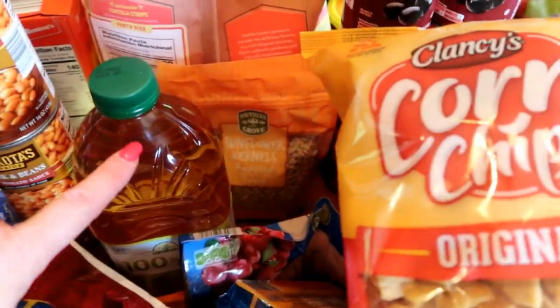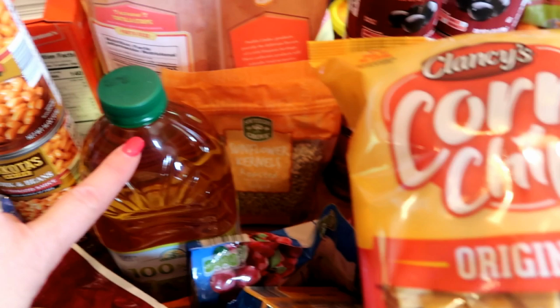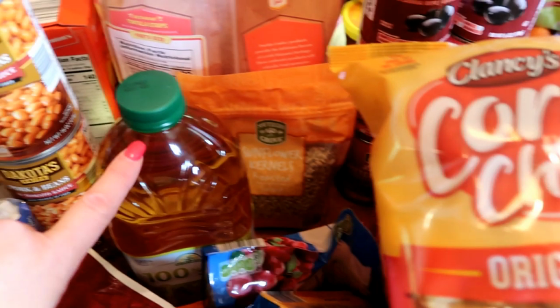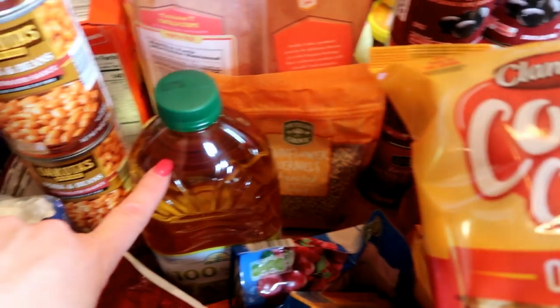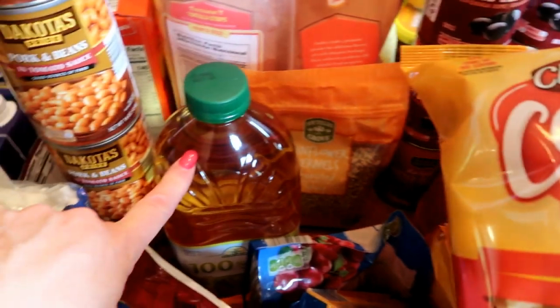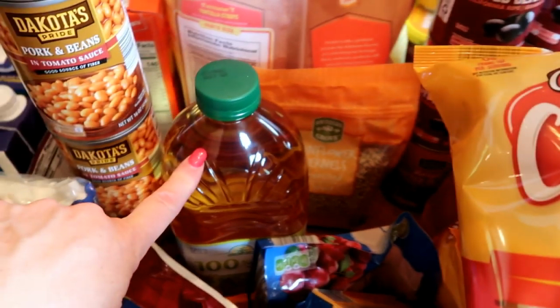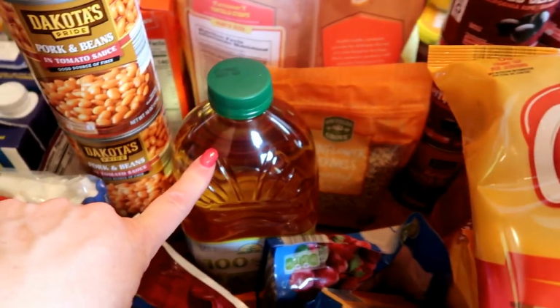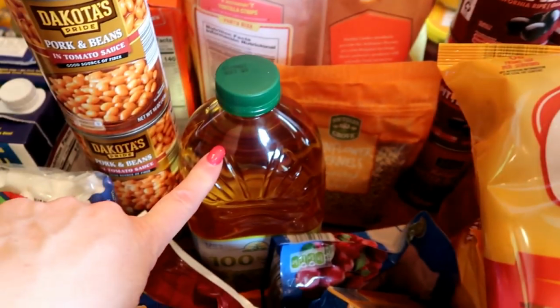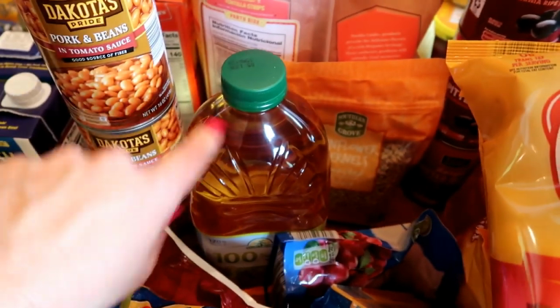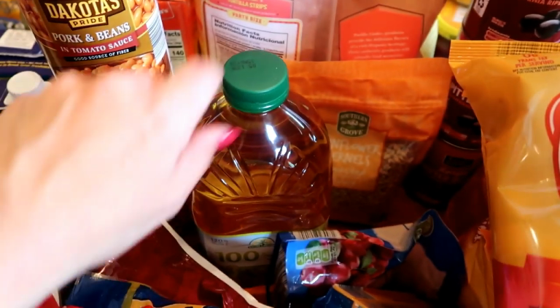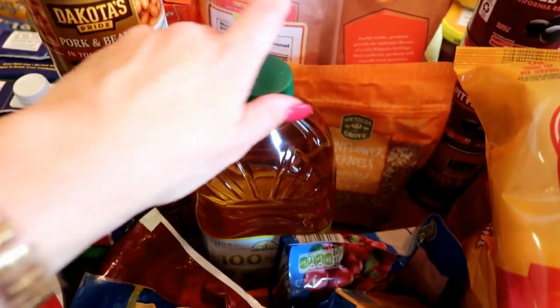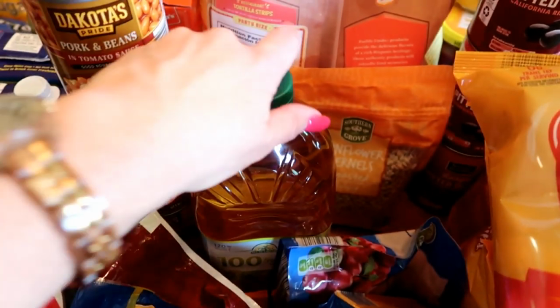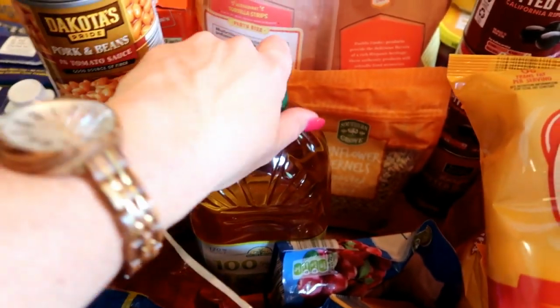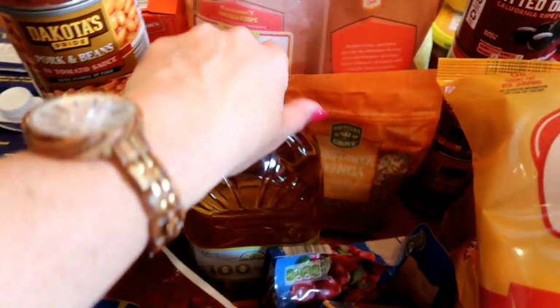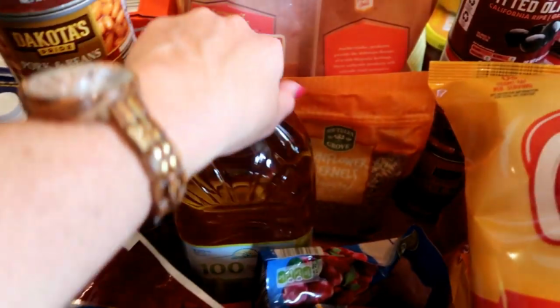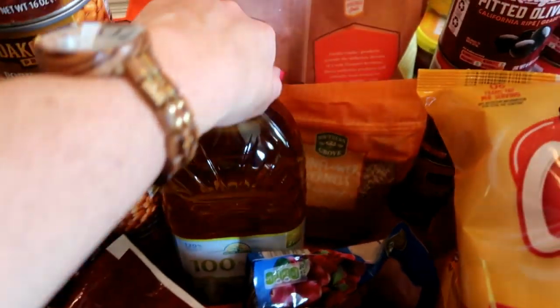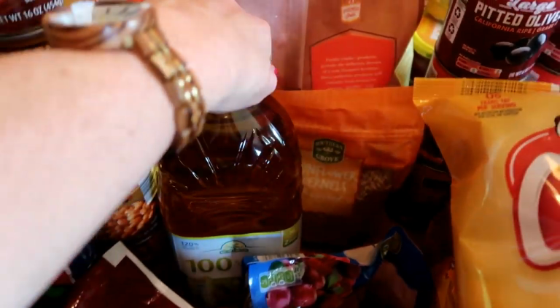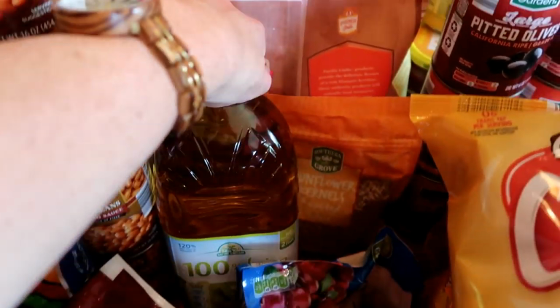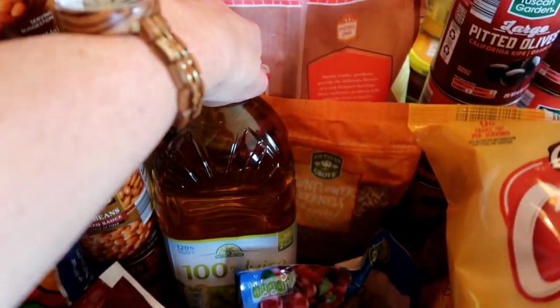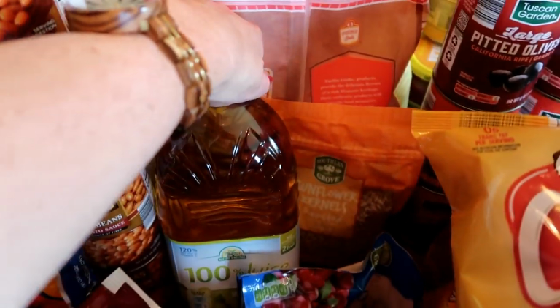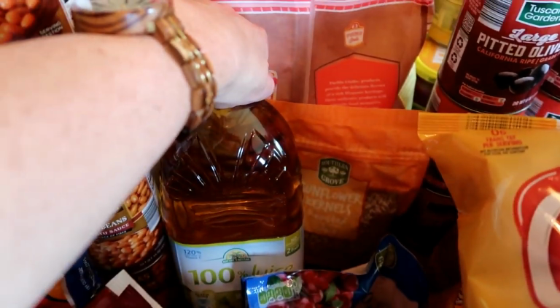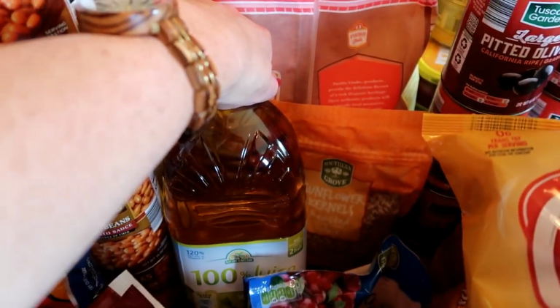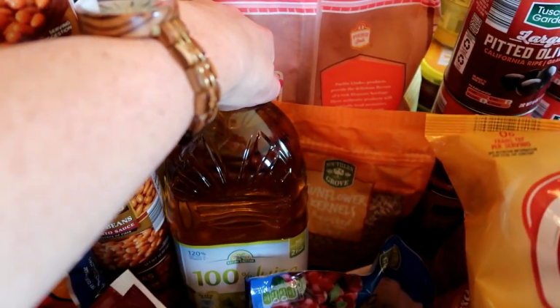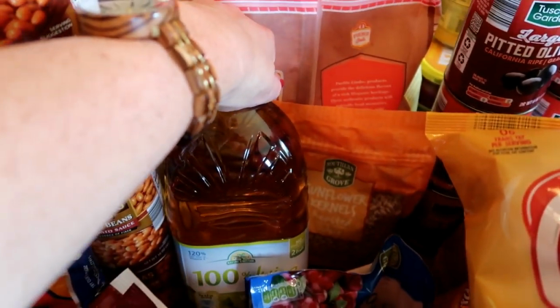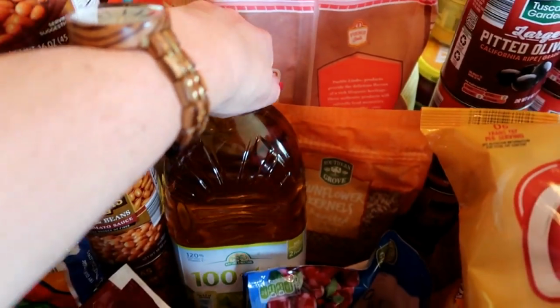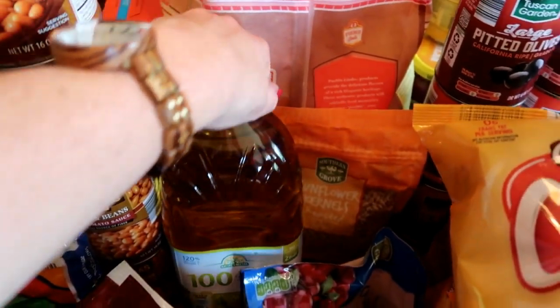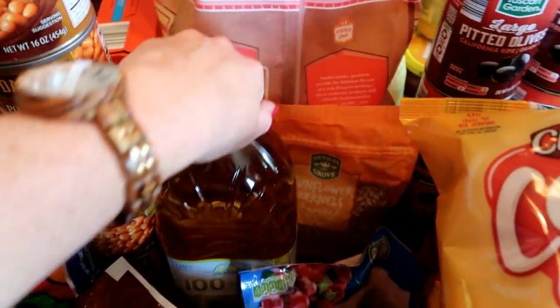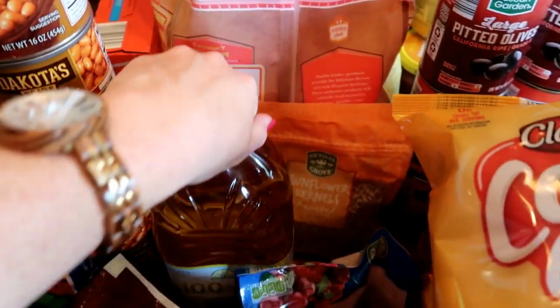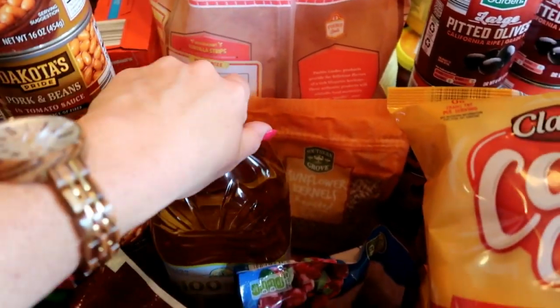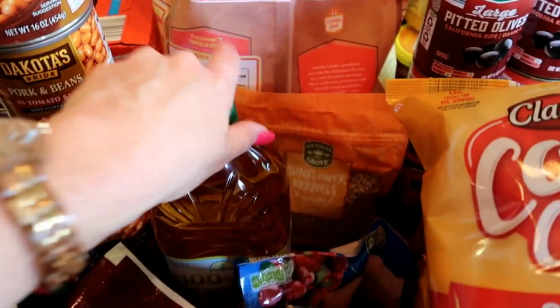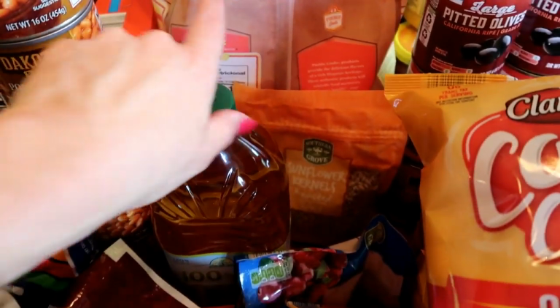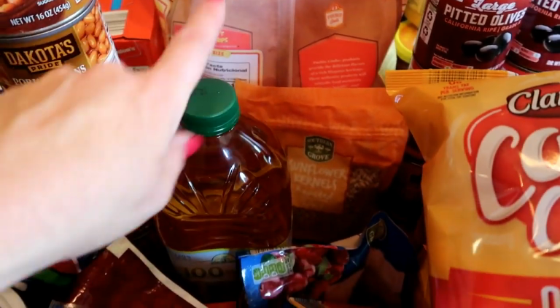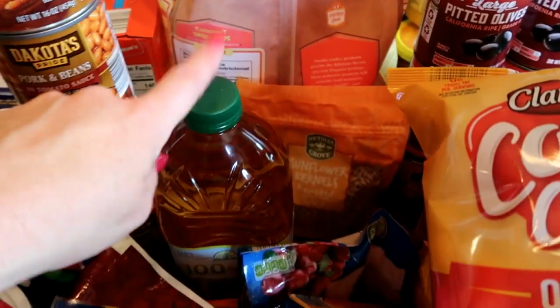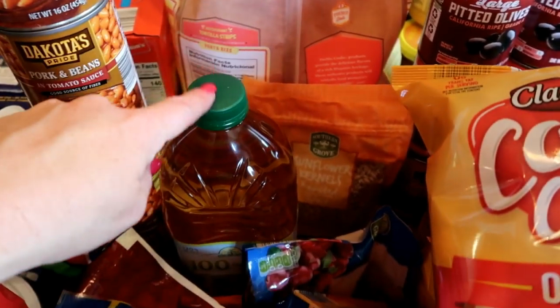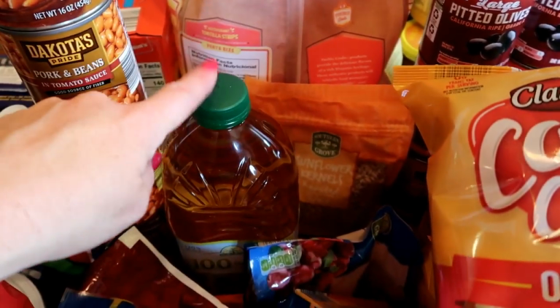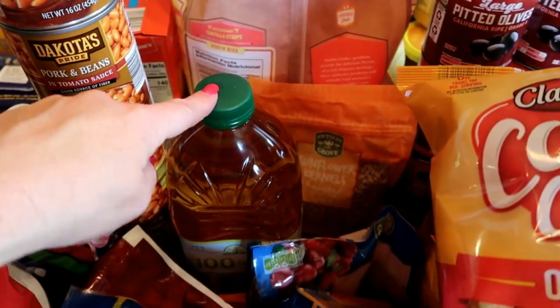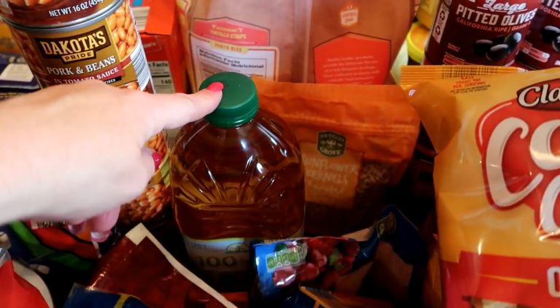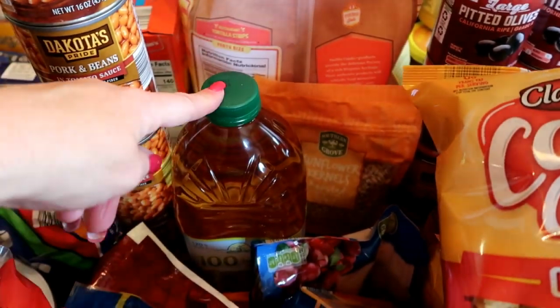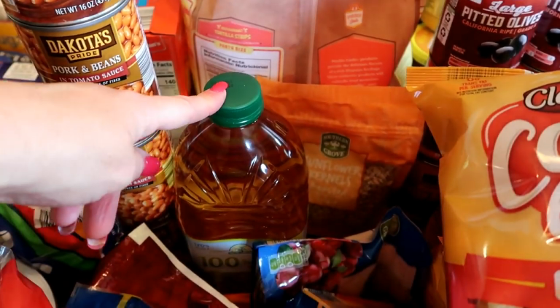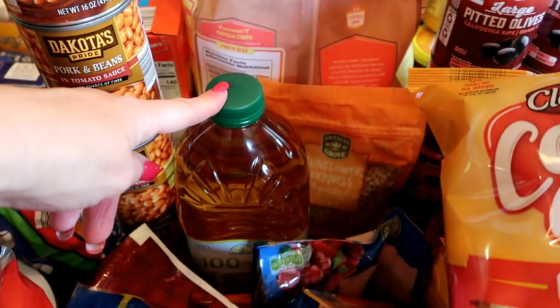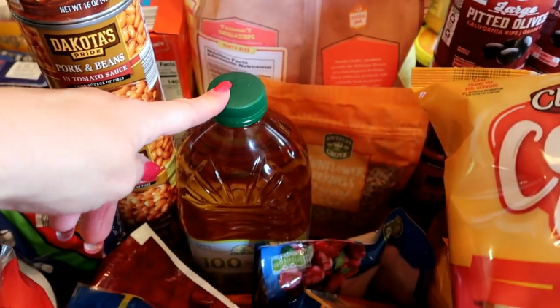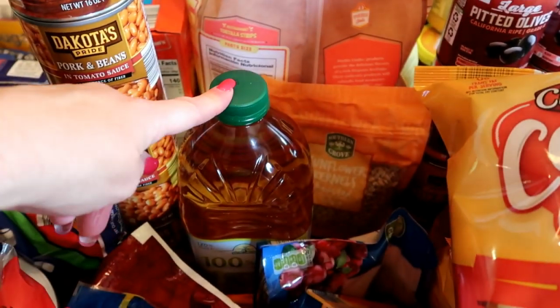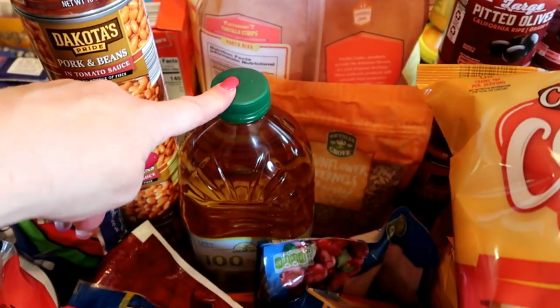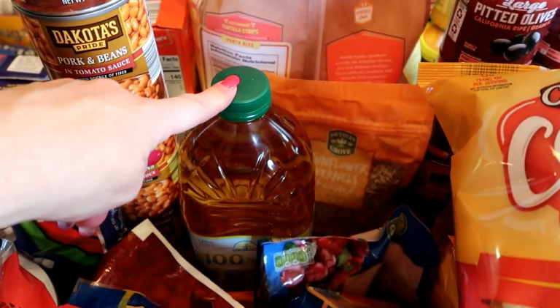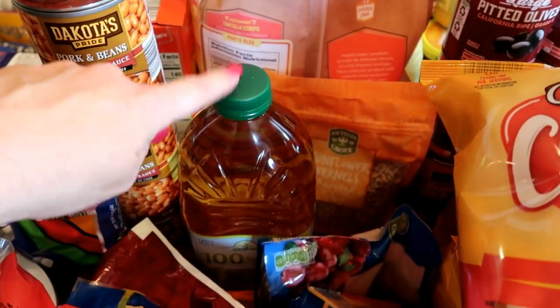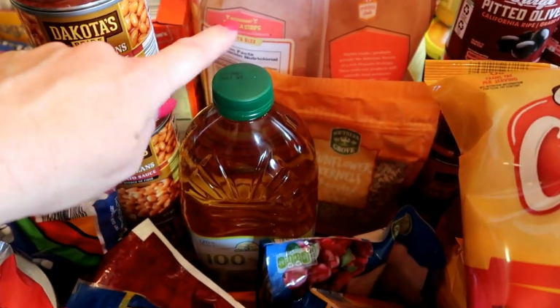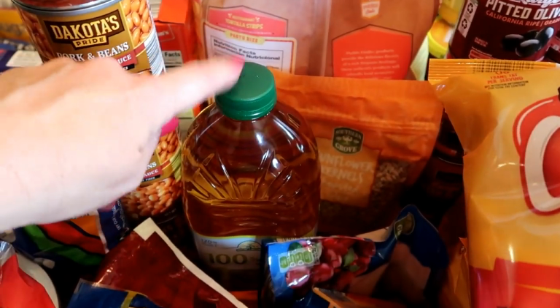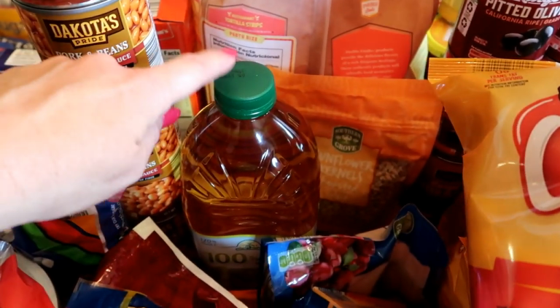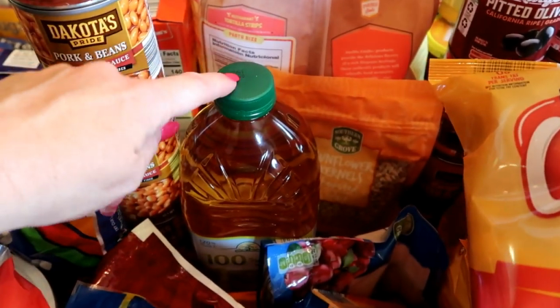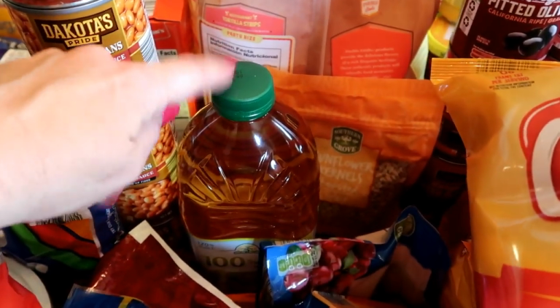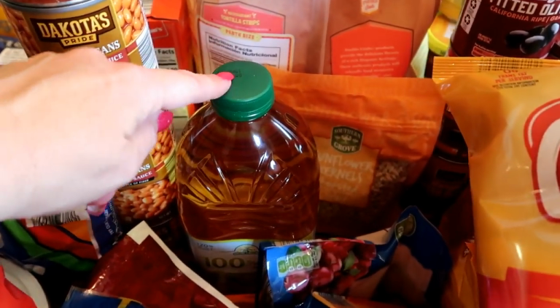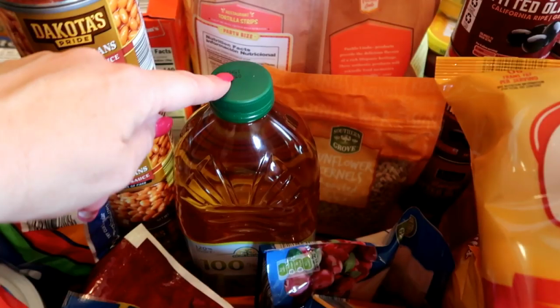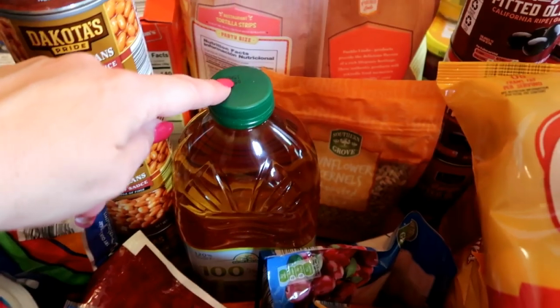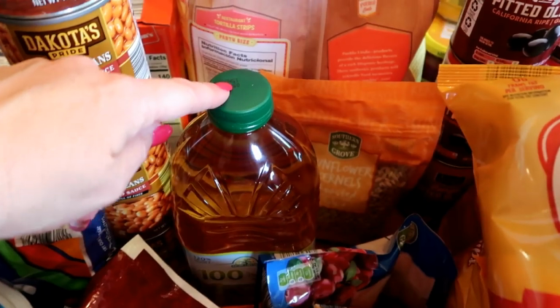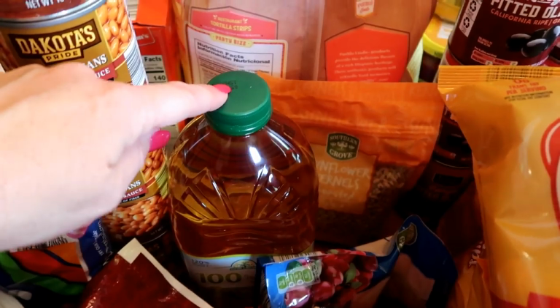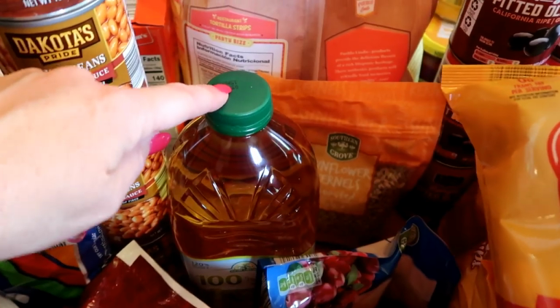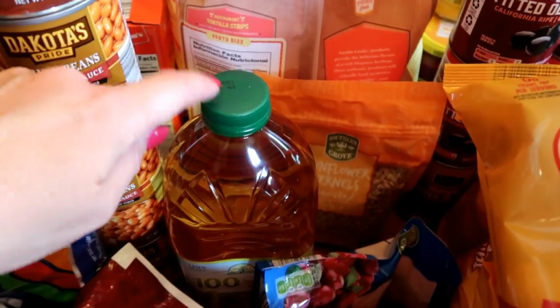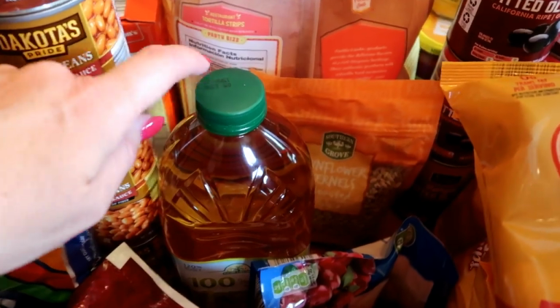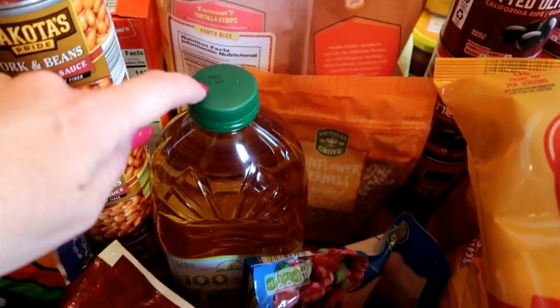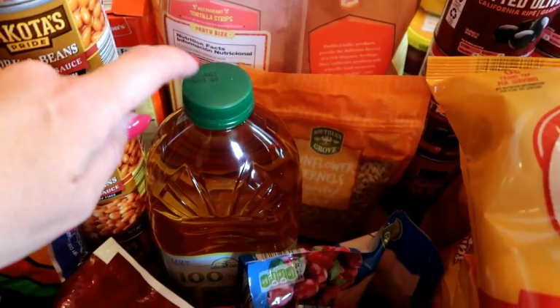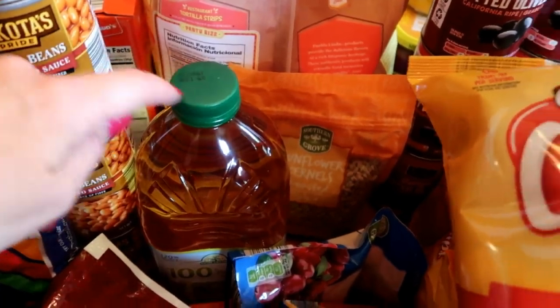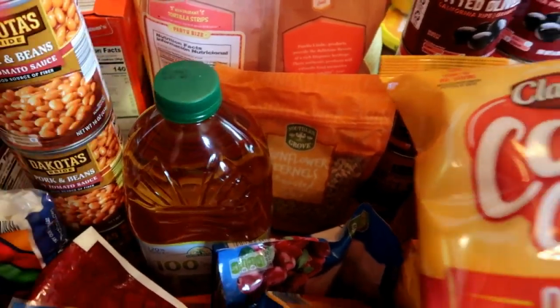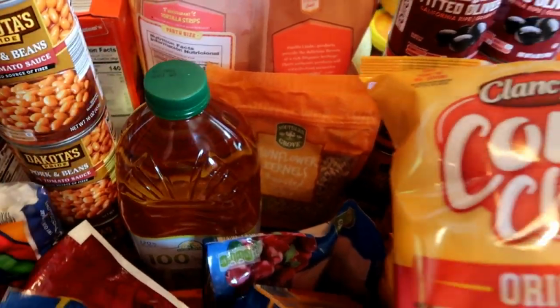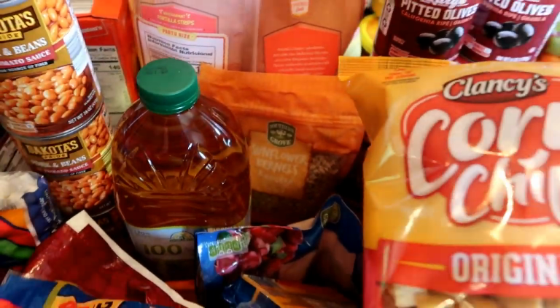I also forgot to show you the grape juice that goes into the marinade for the sesame grilled chicken.